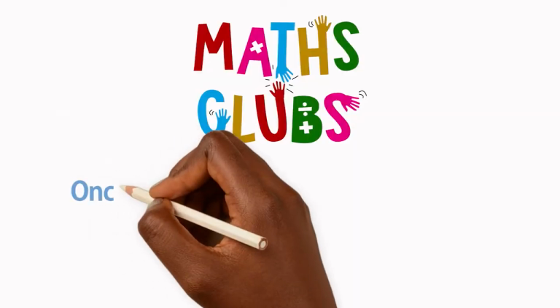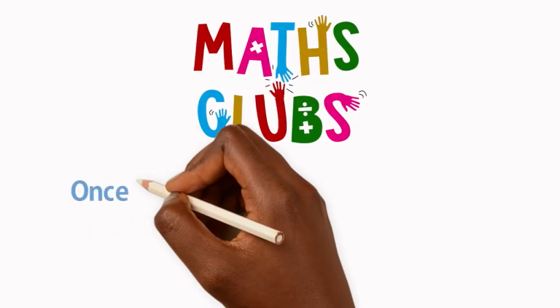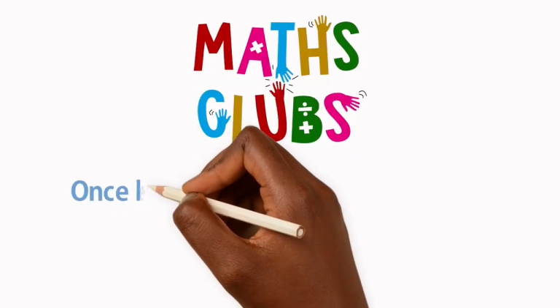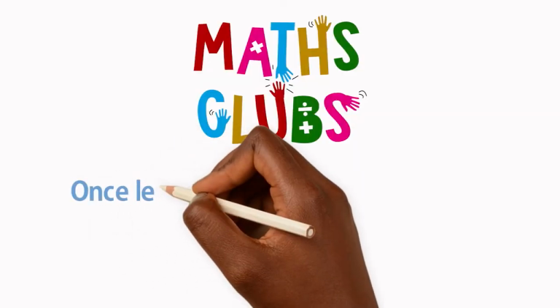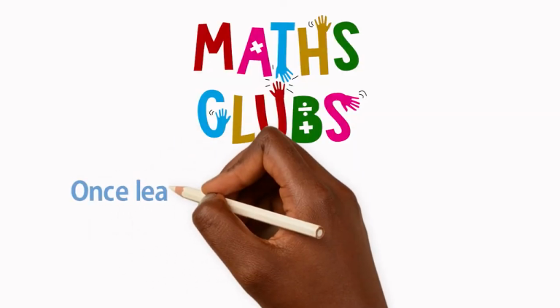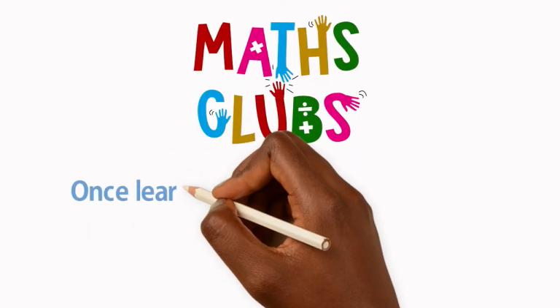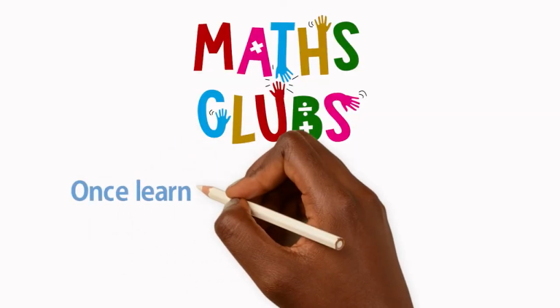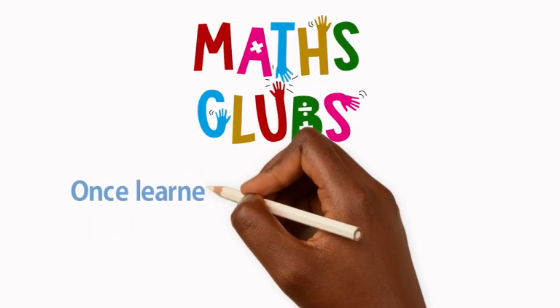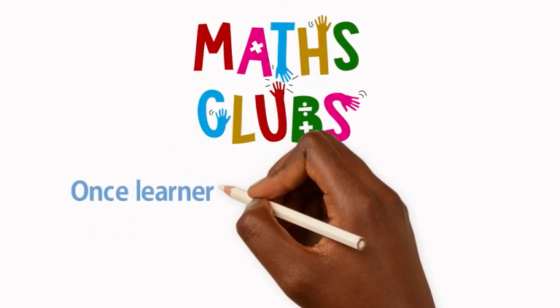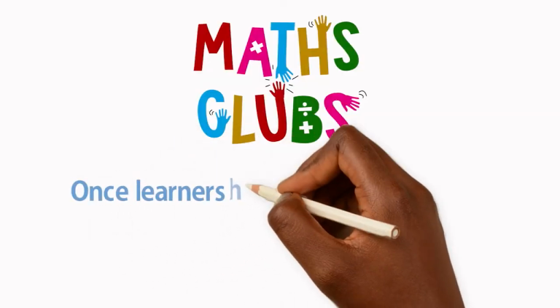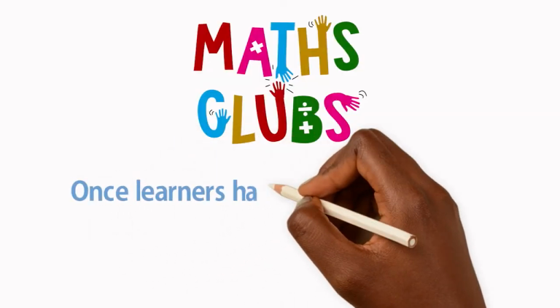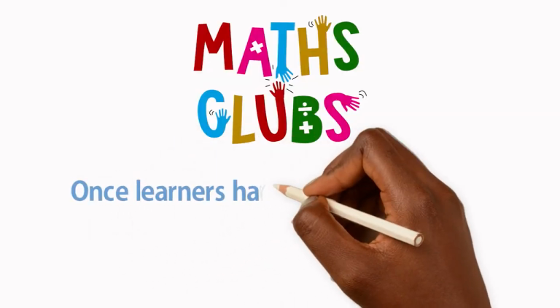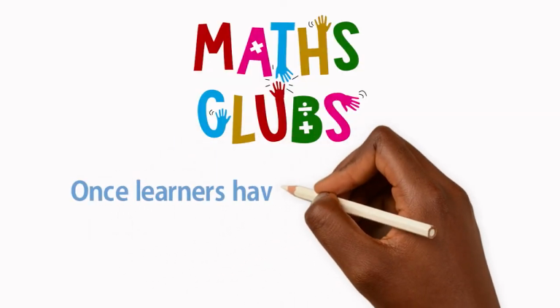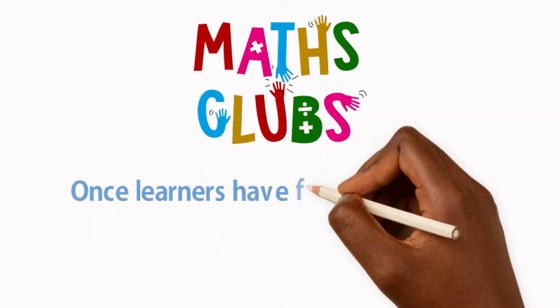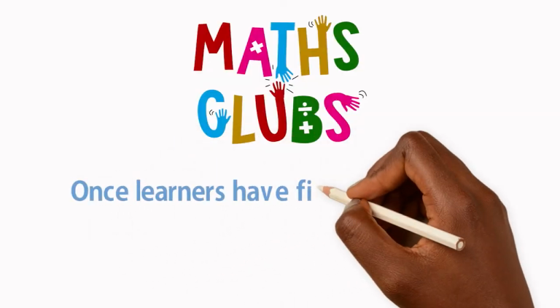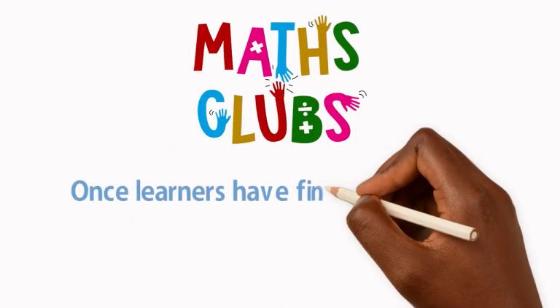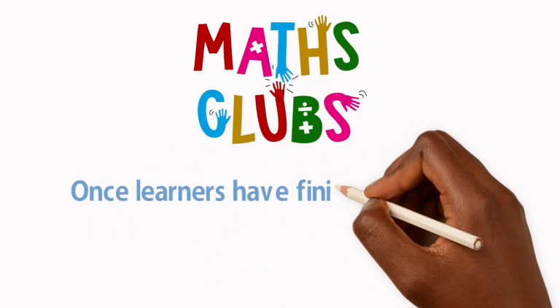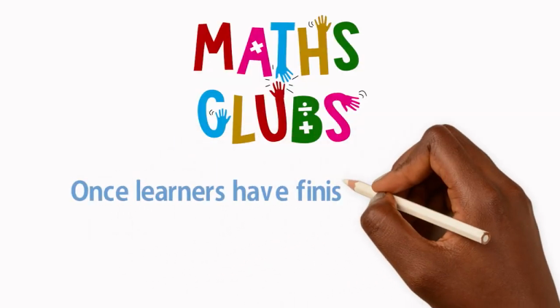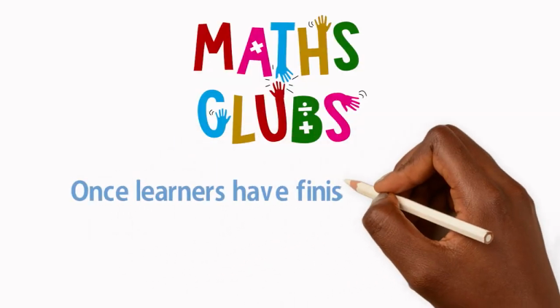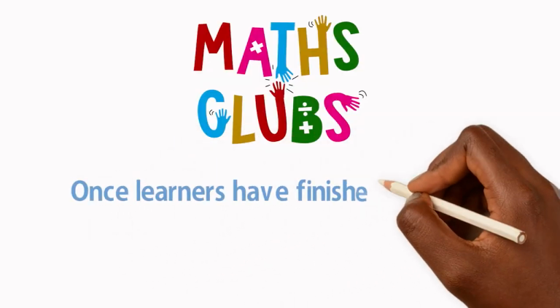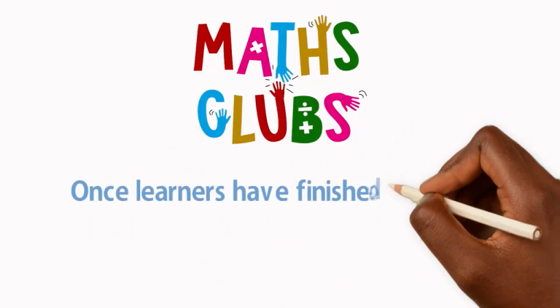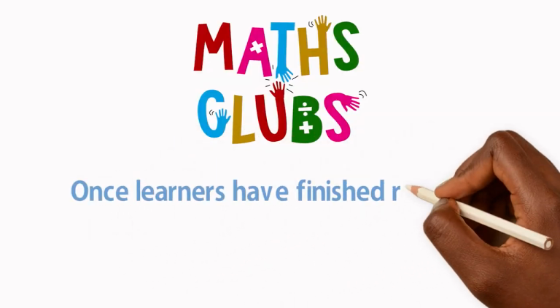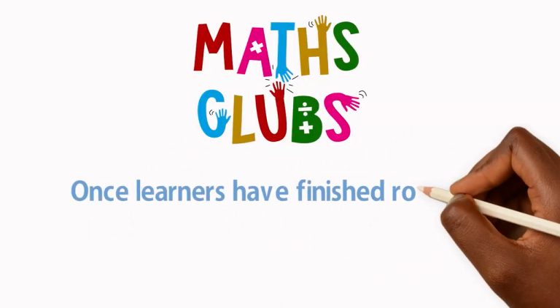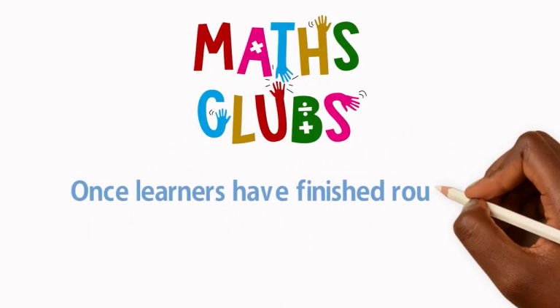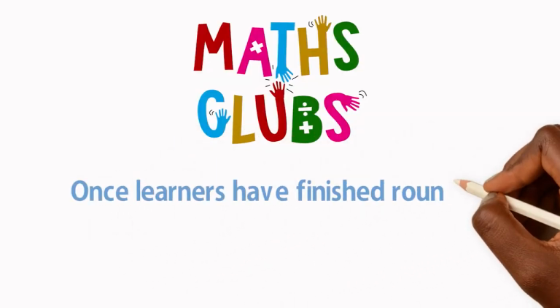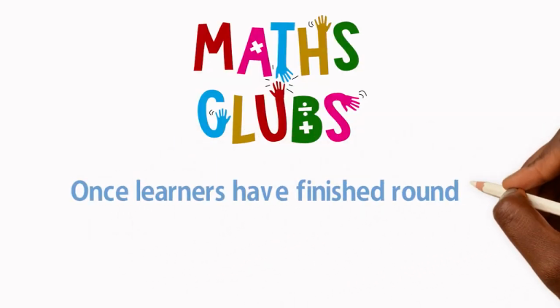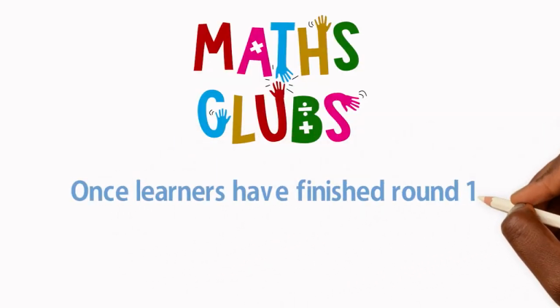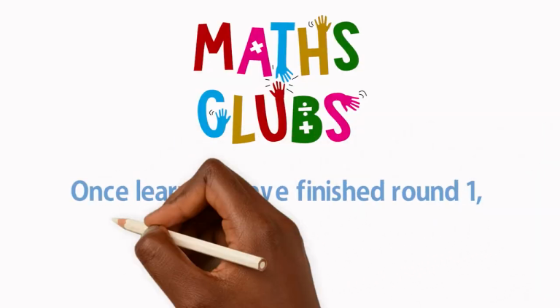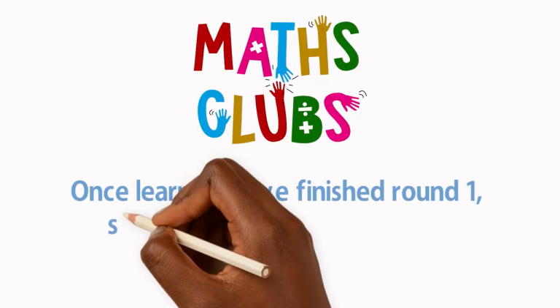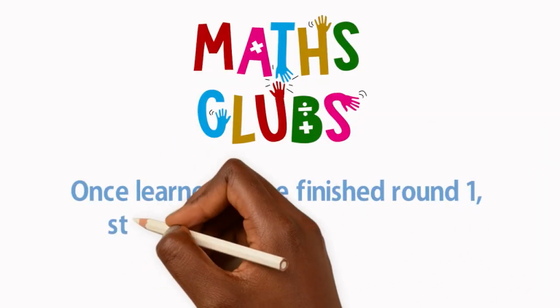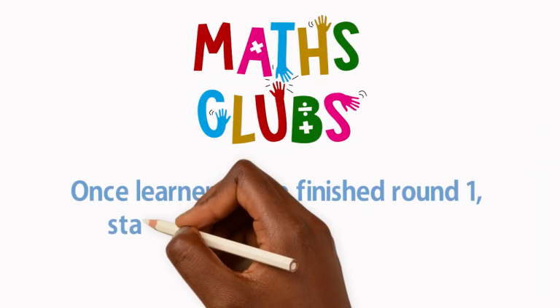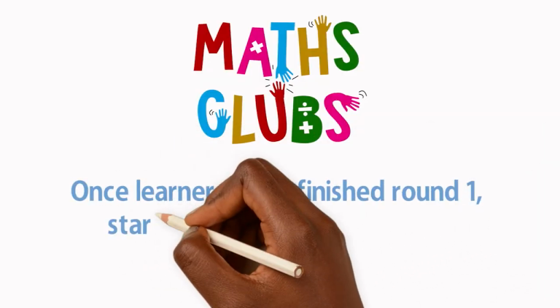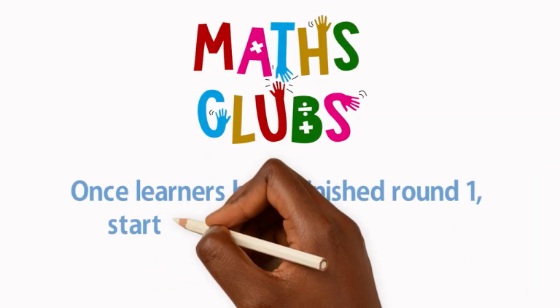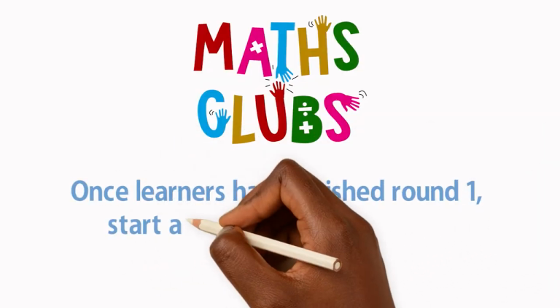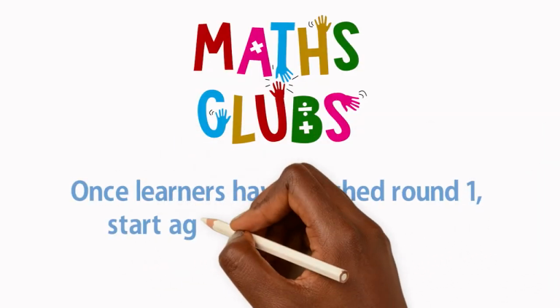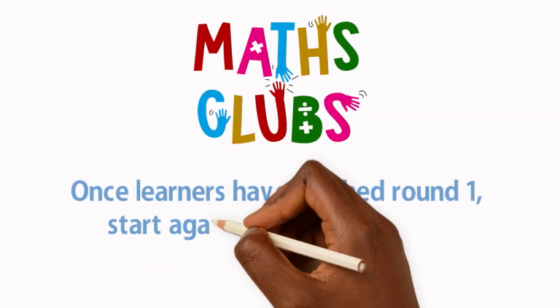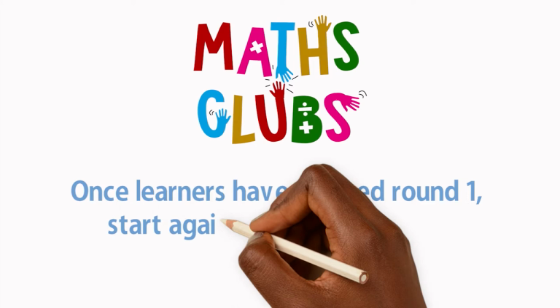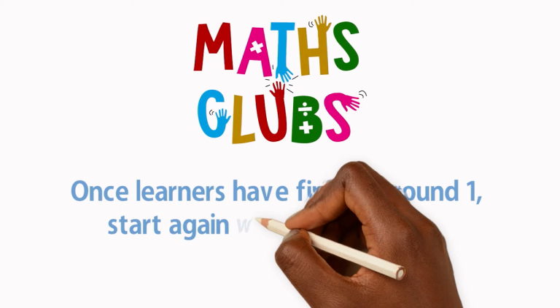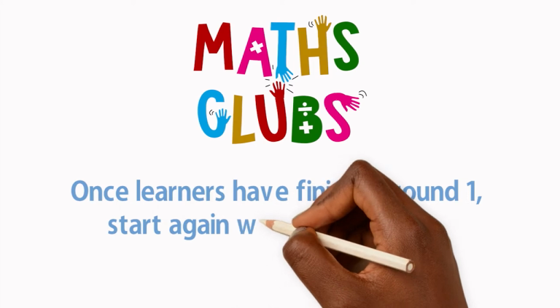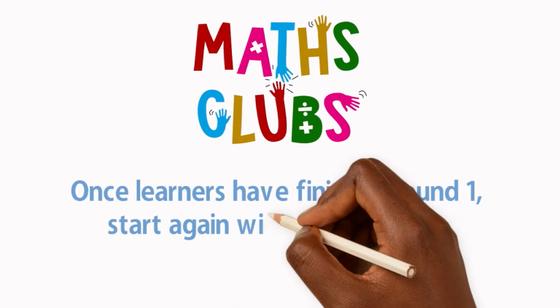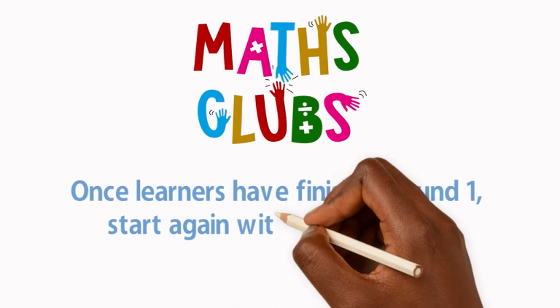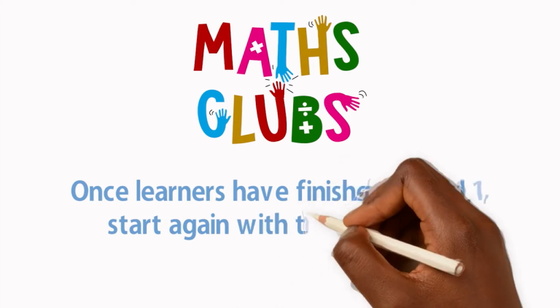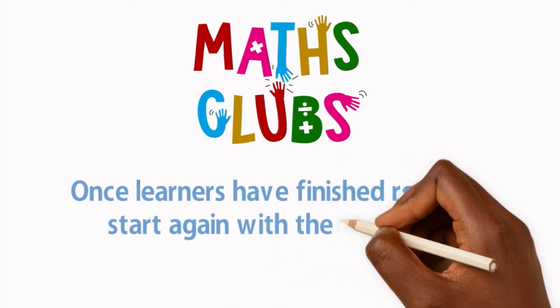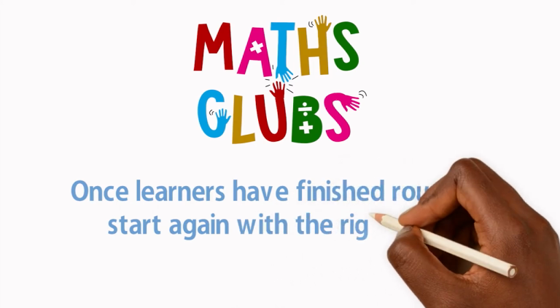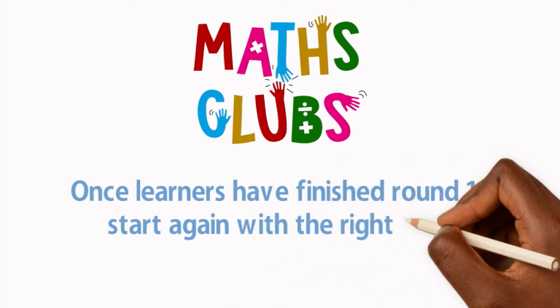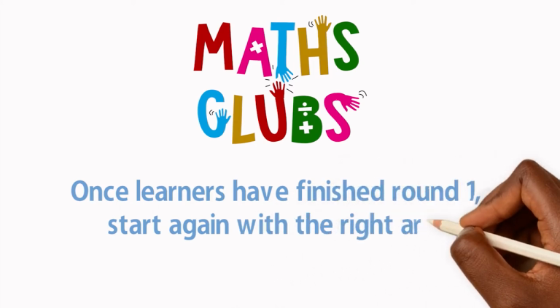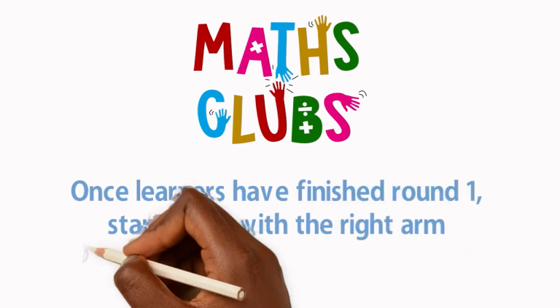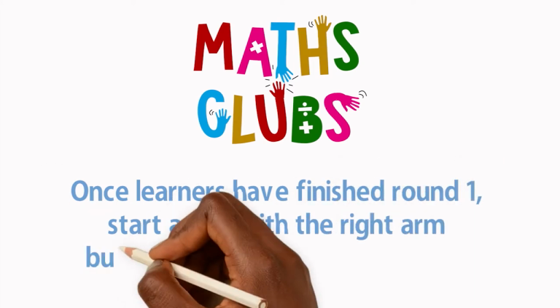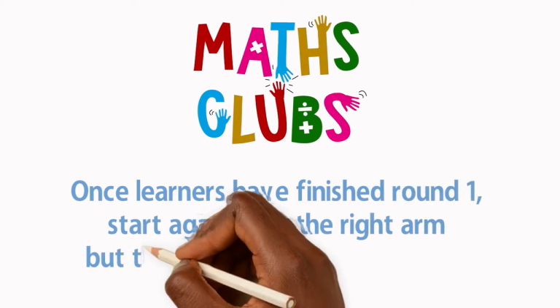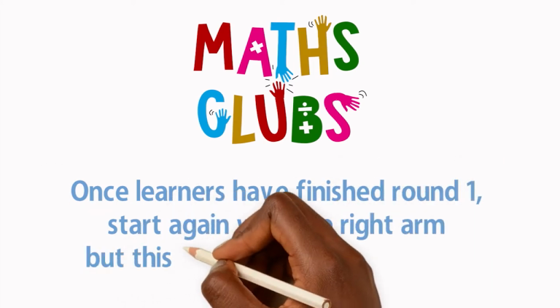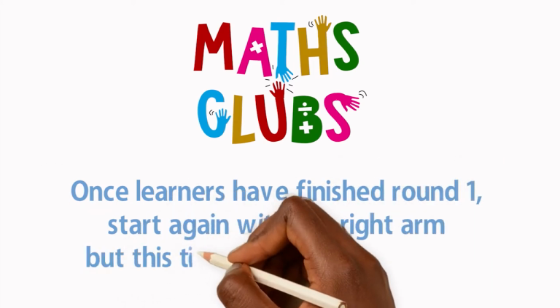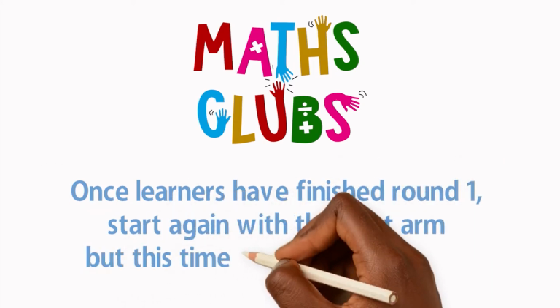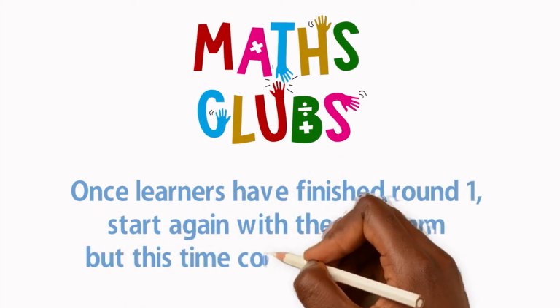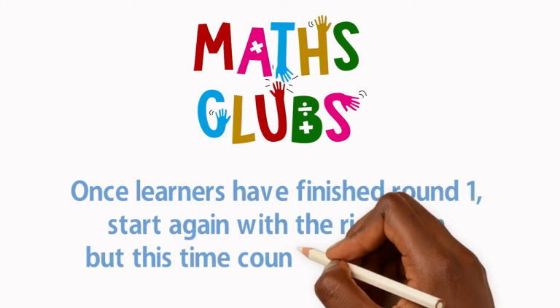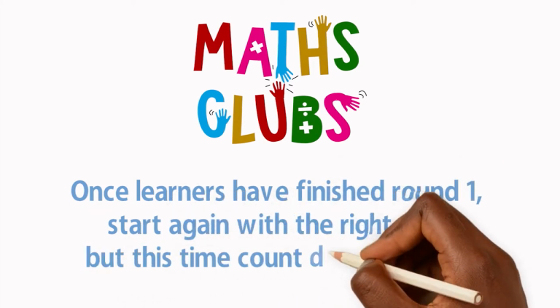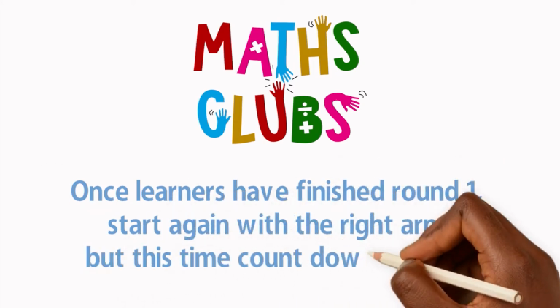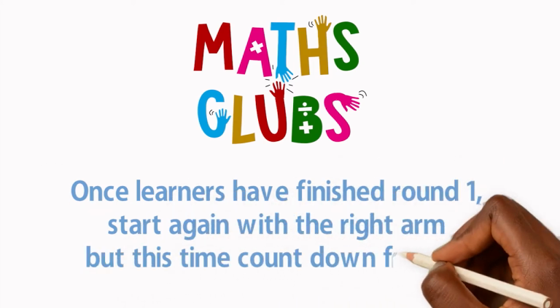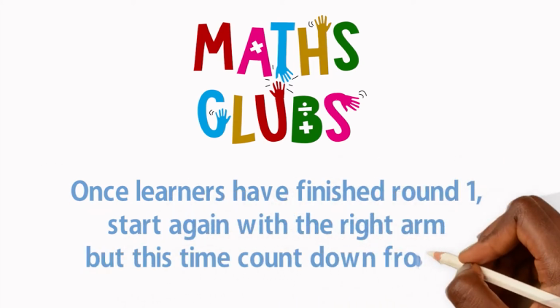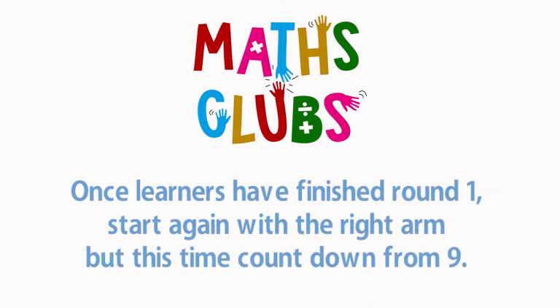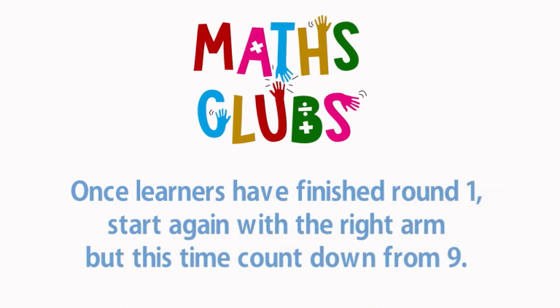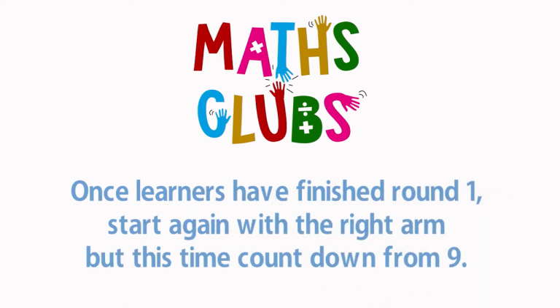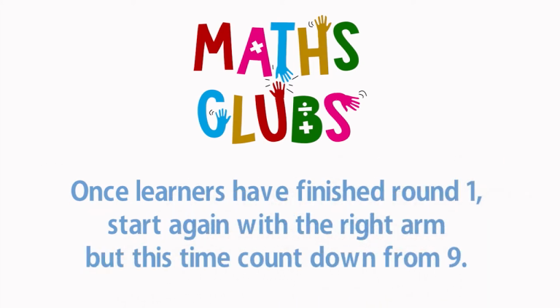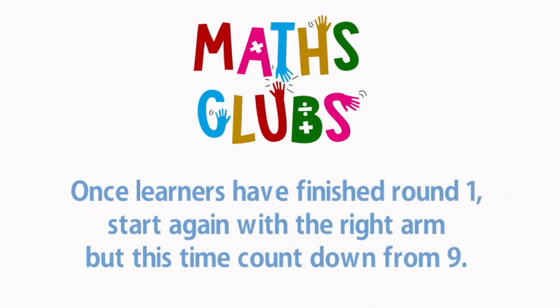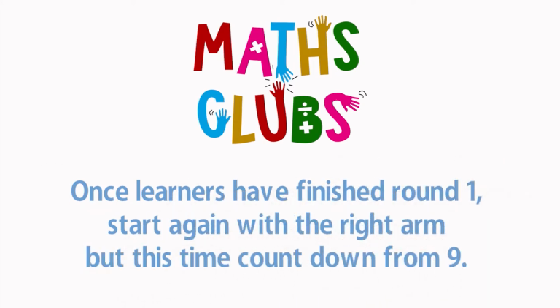Once learners have finished round 1, start again with the right arm but this time count down from 9.